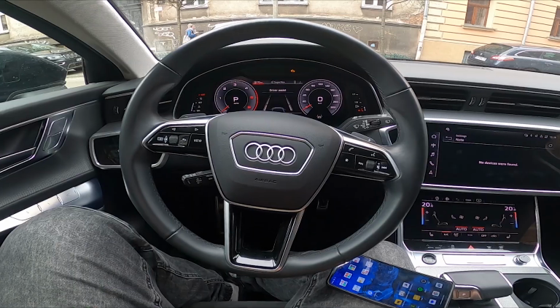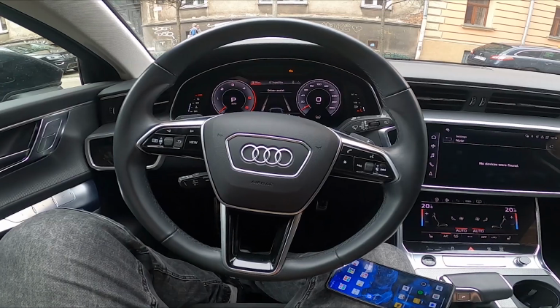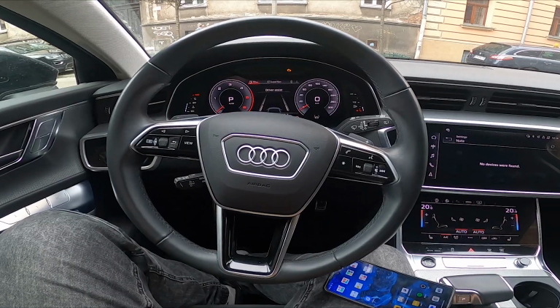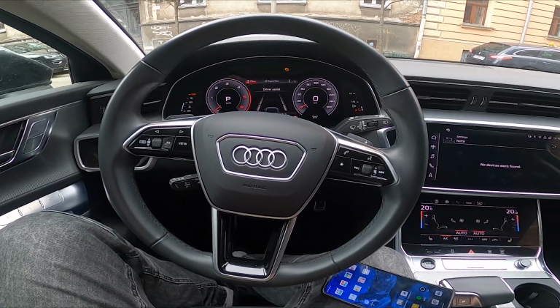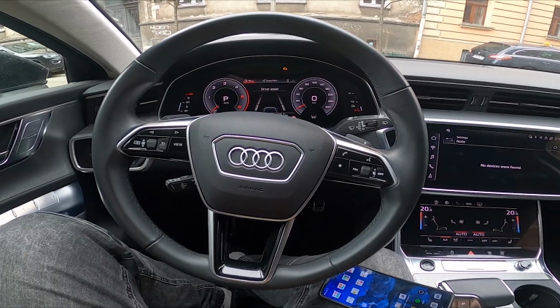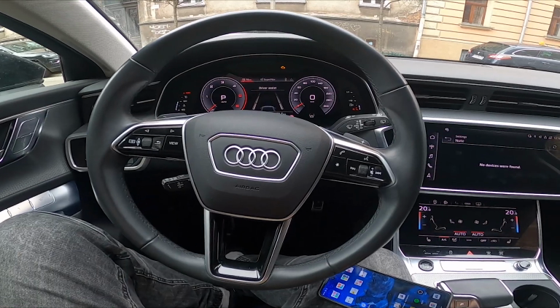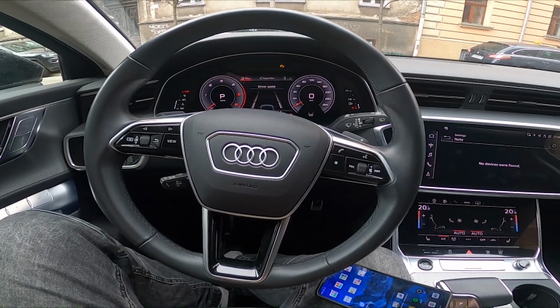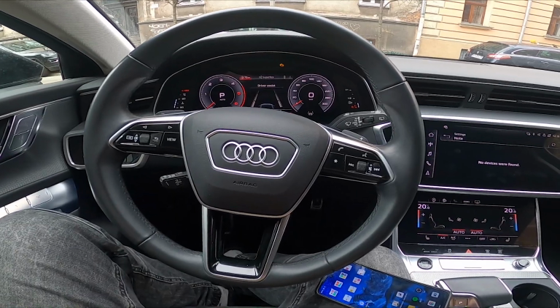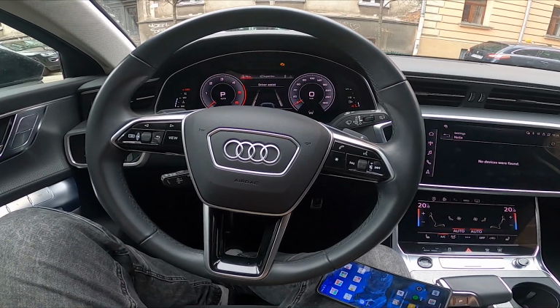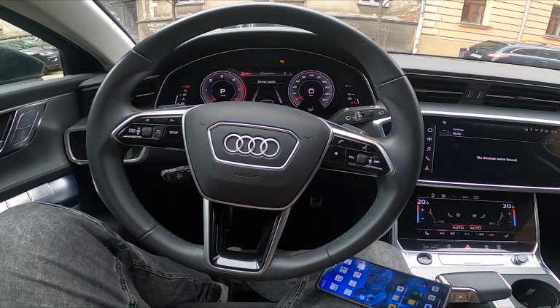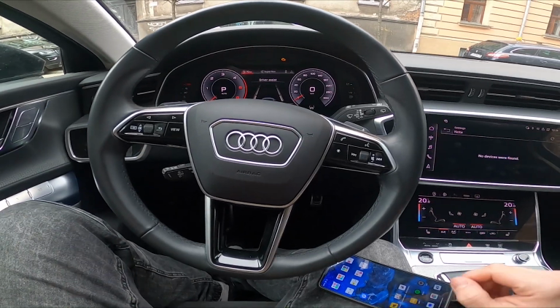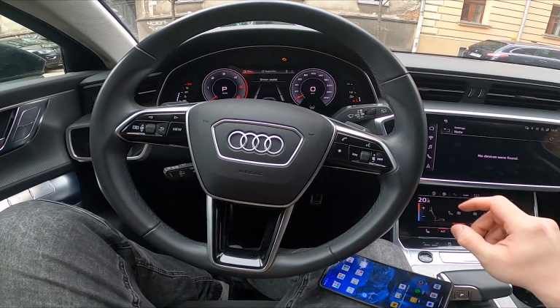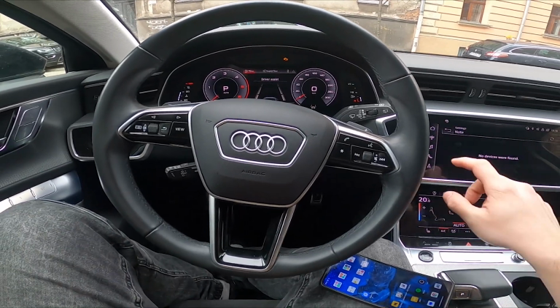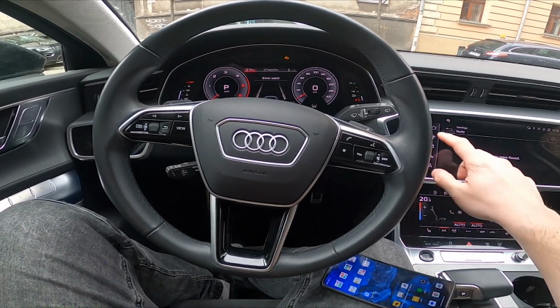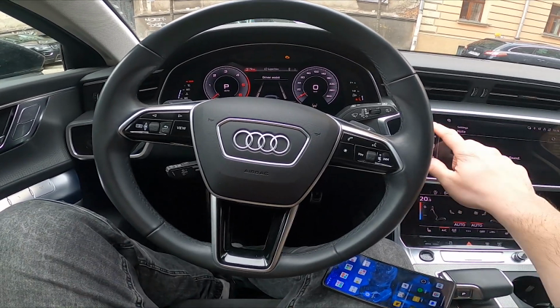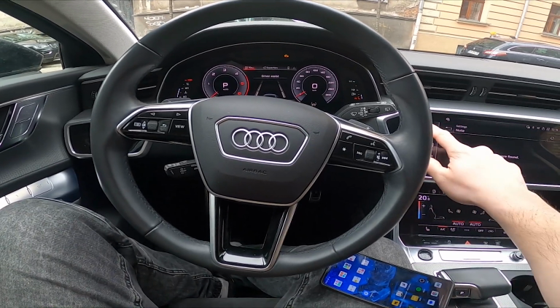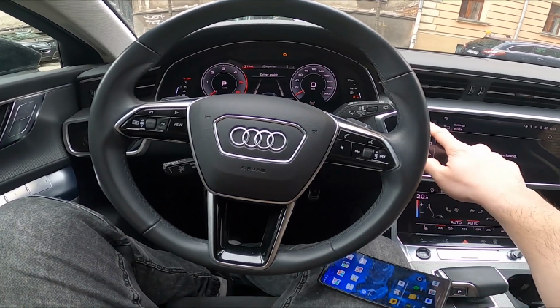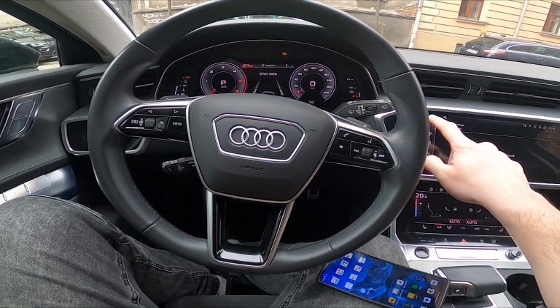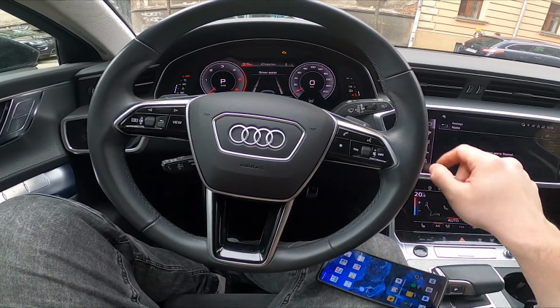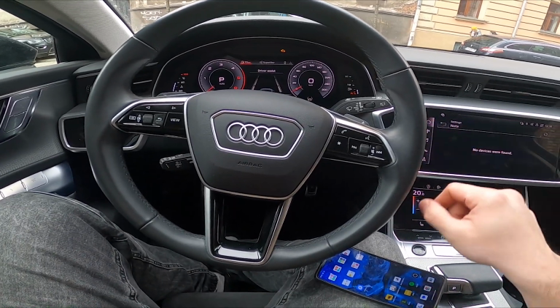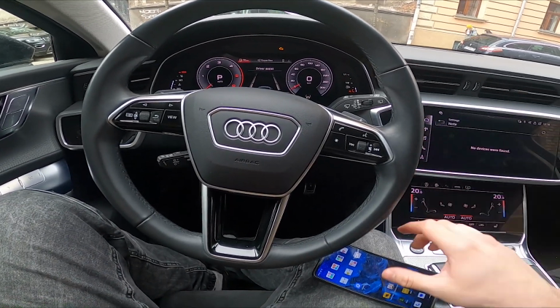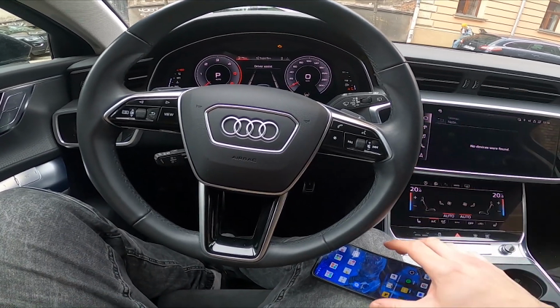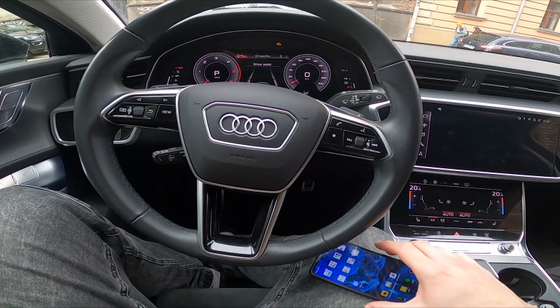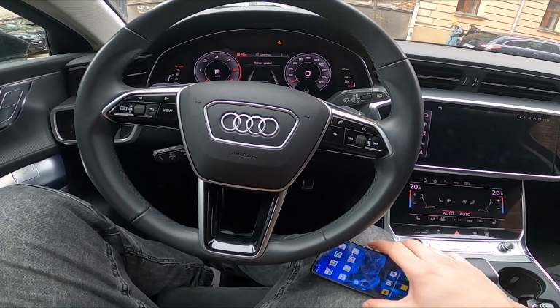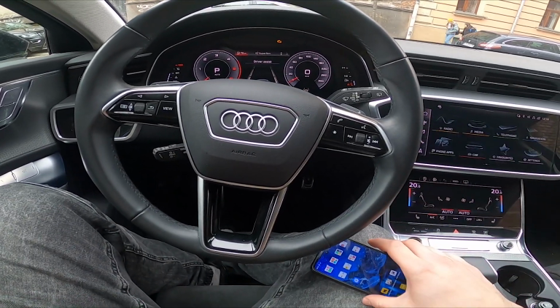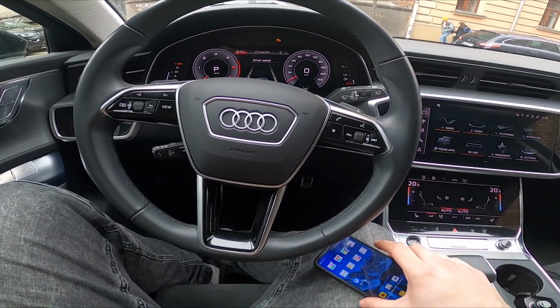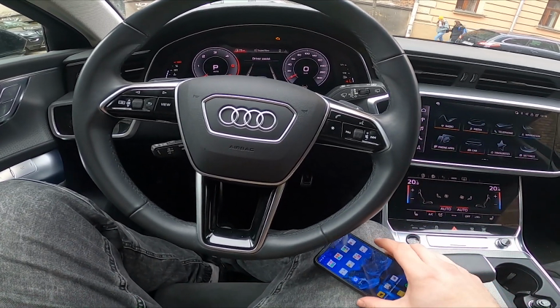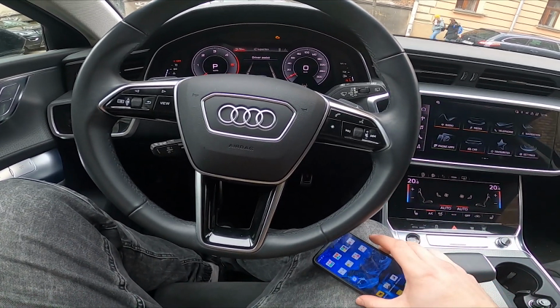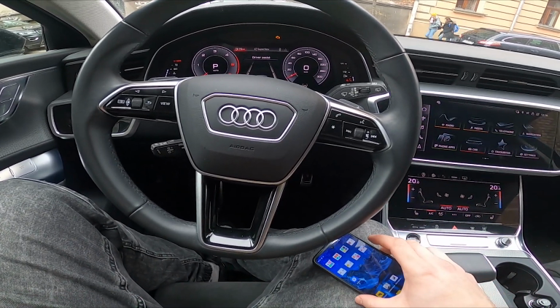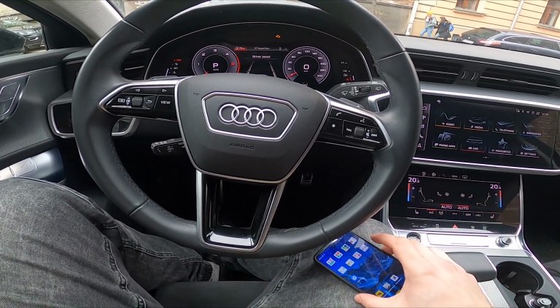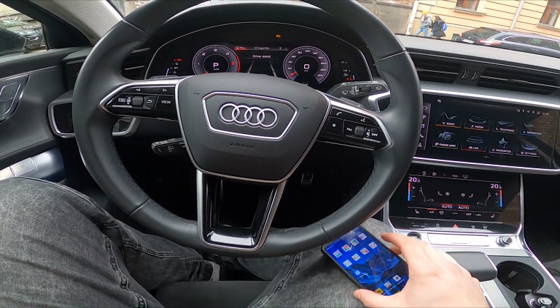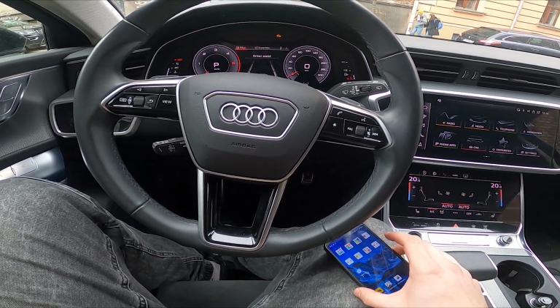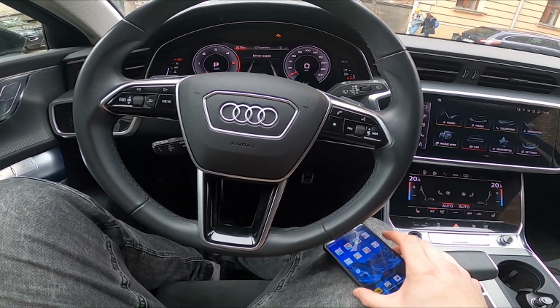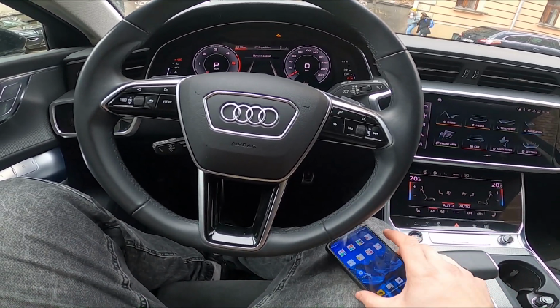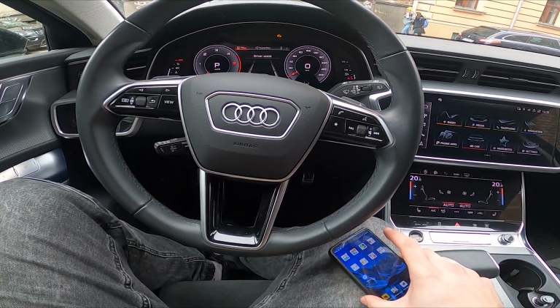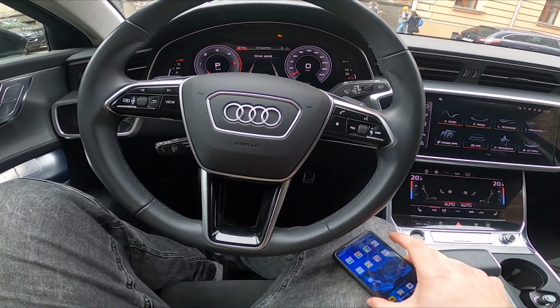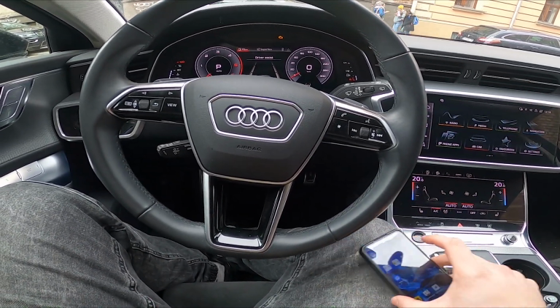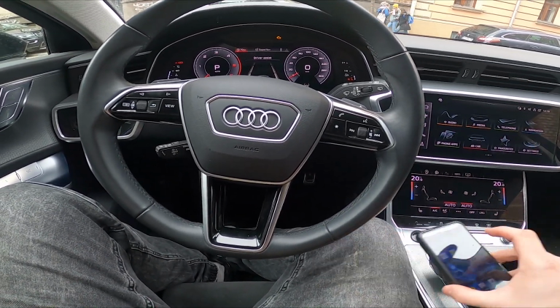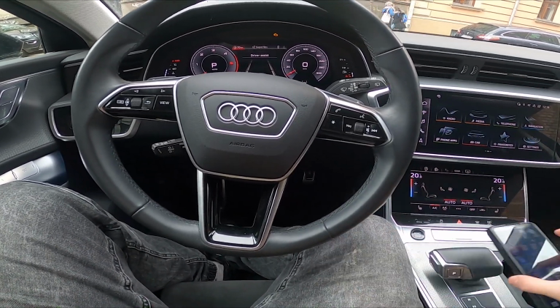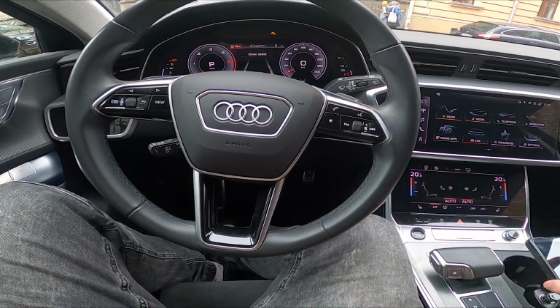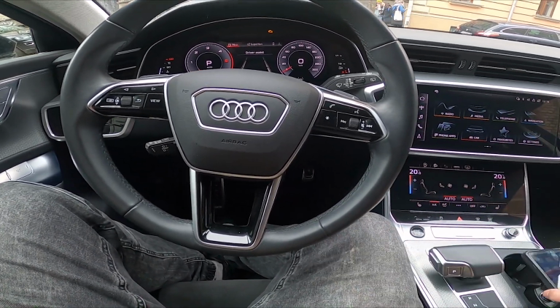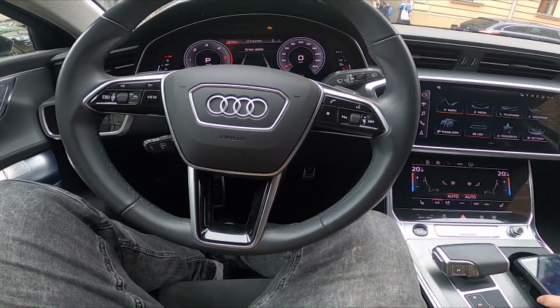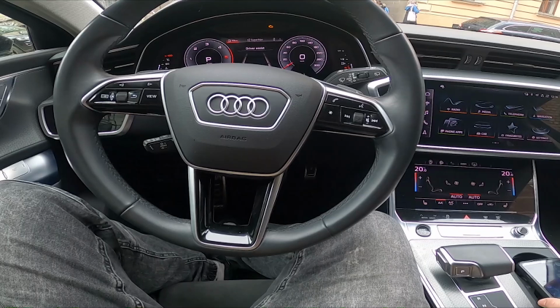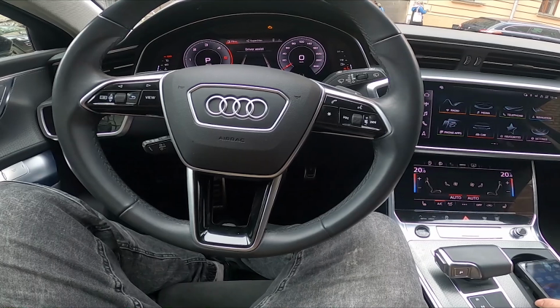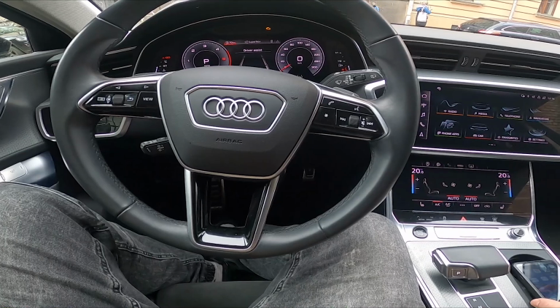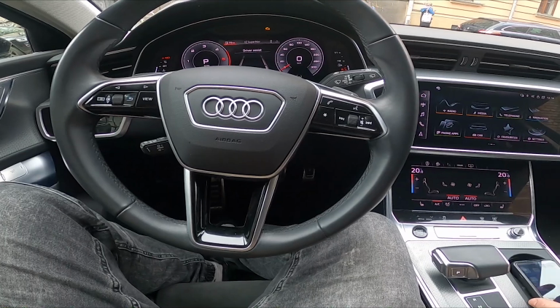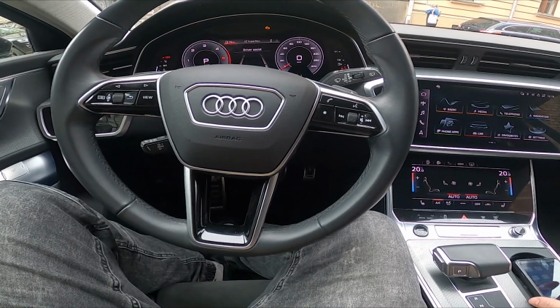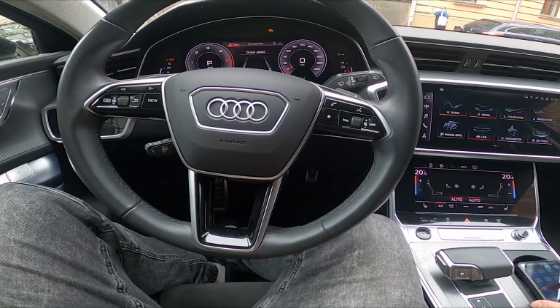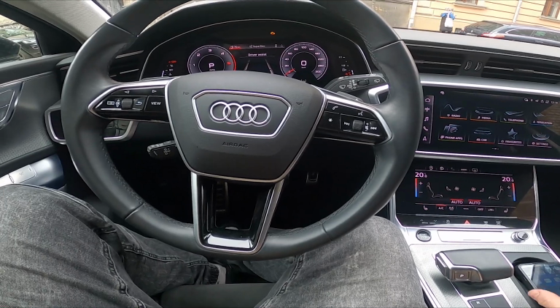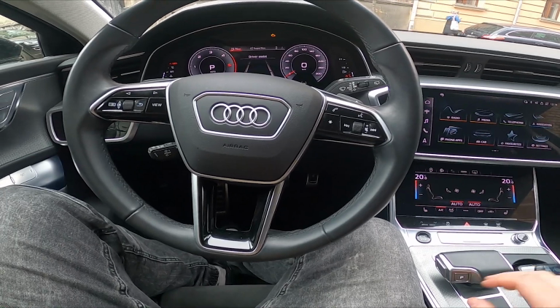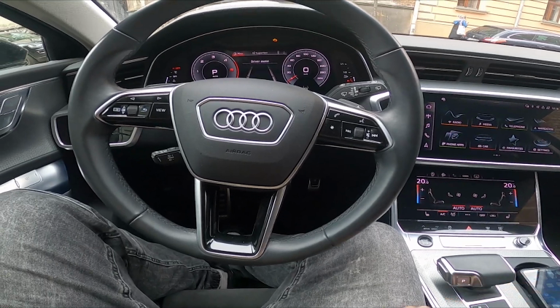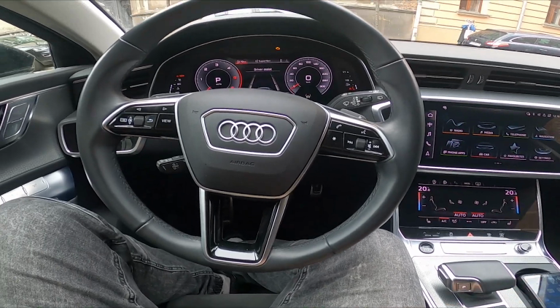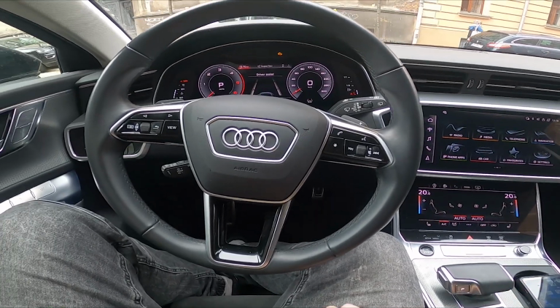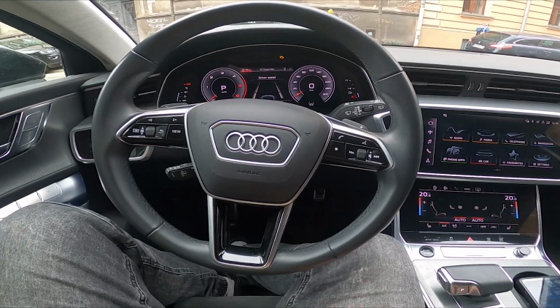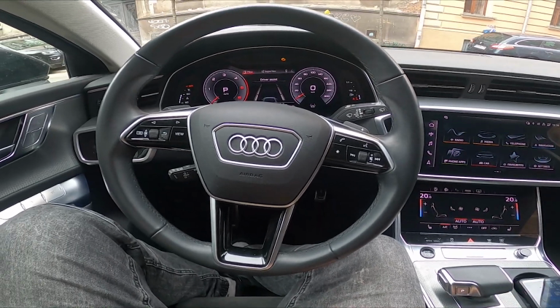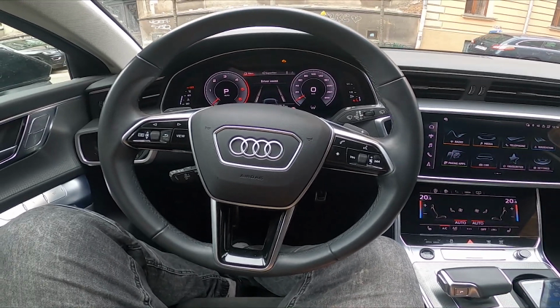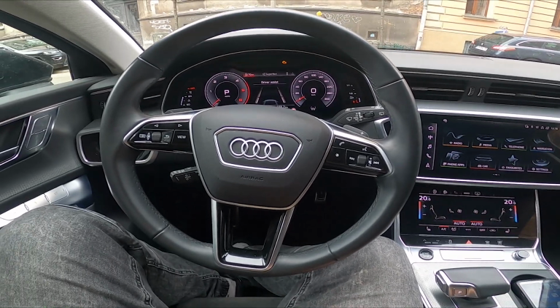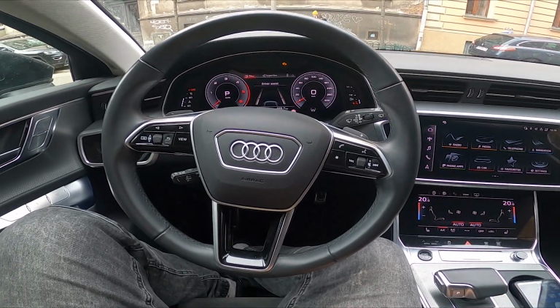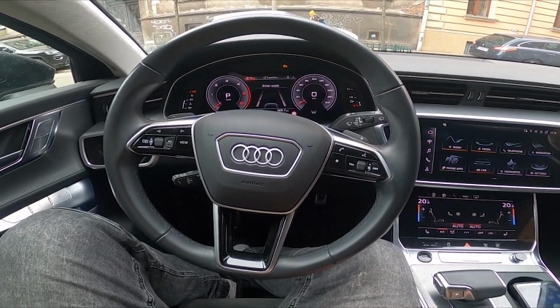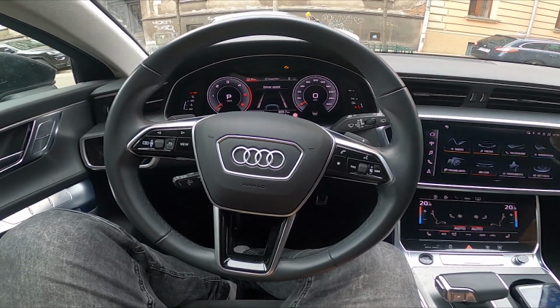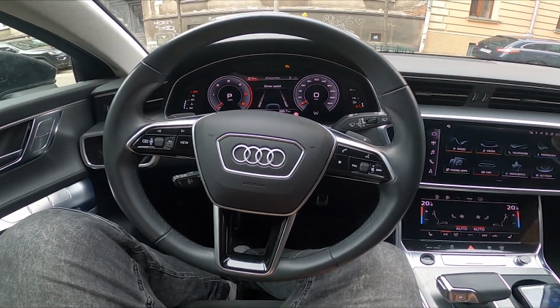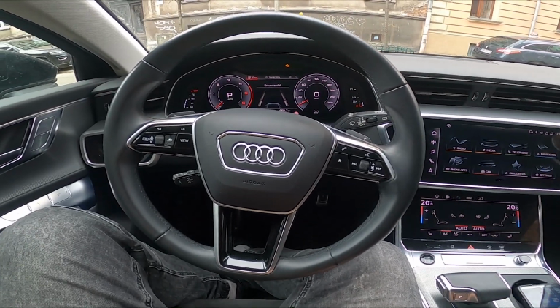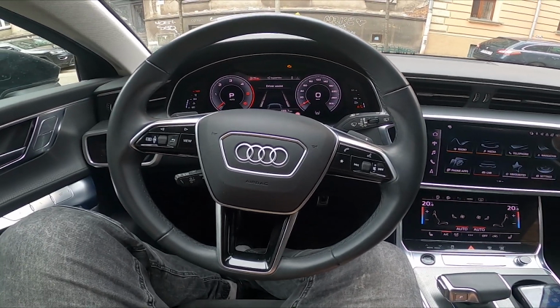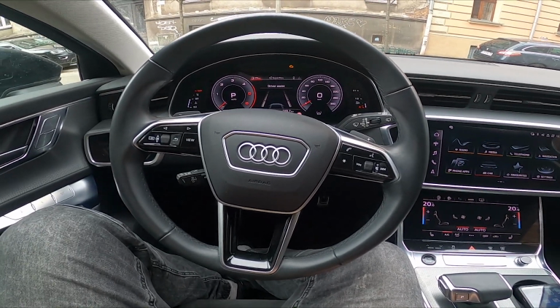Hello, today I'm in Audi A6. In this video I will show you how to pair your smartphone with the car using Android Auto.